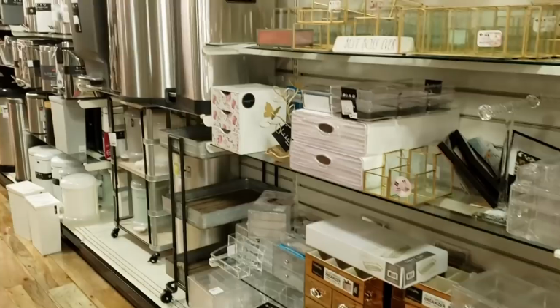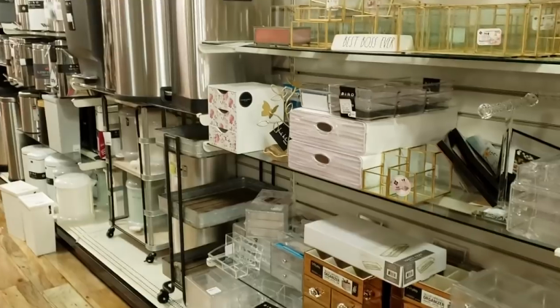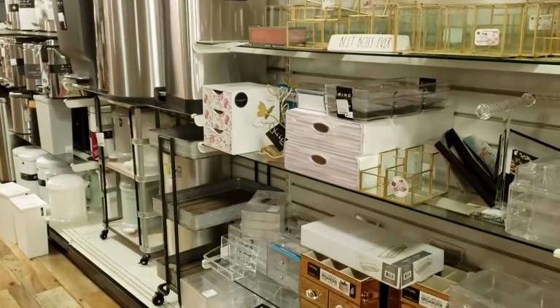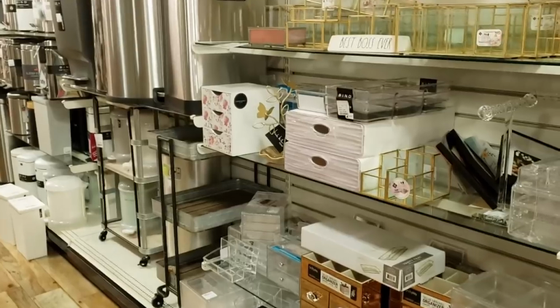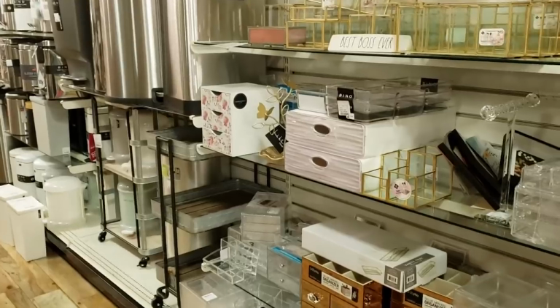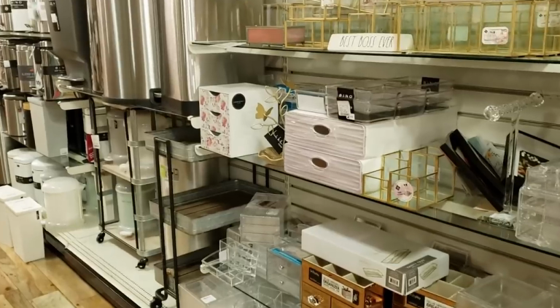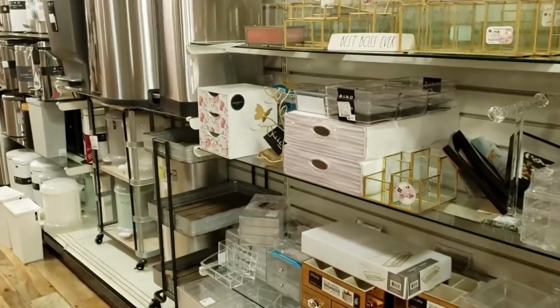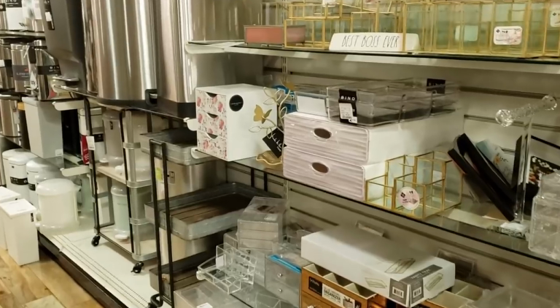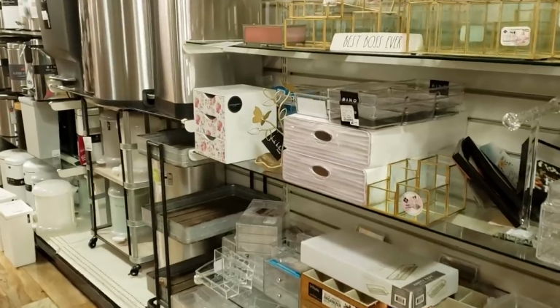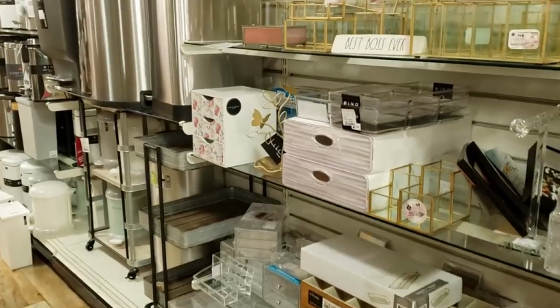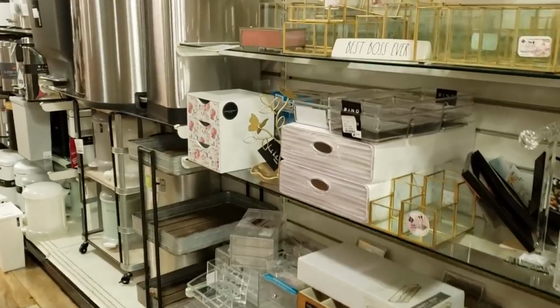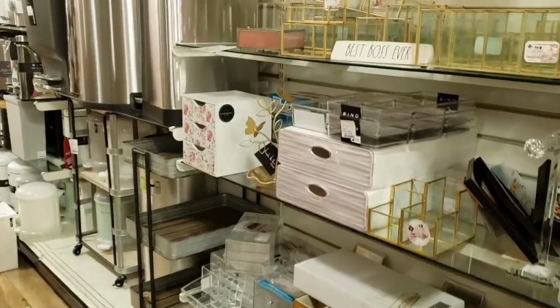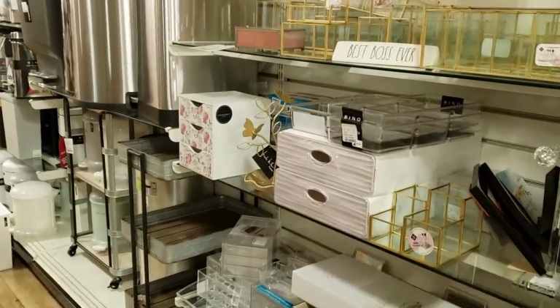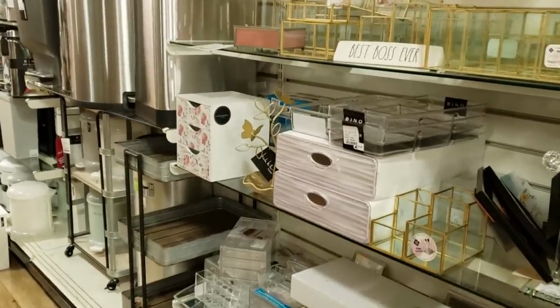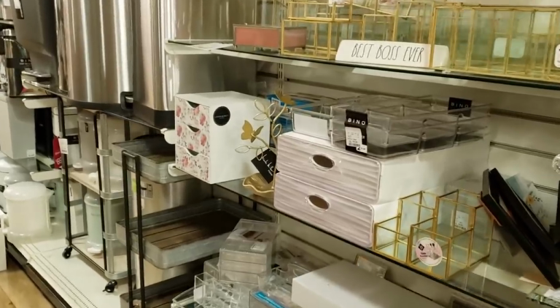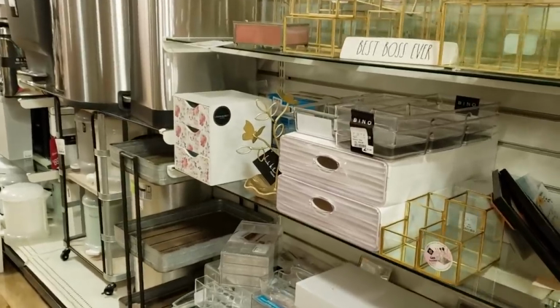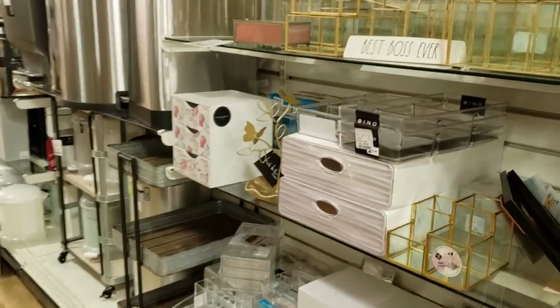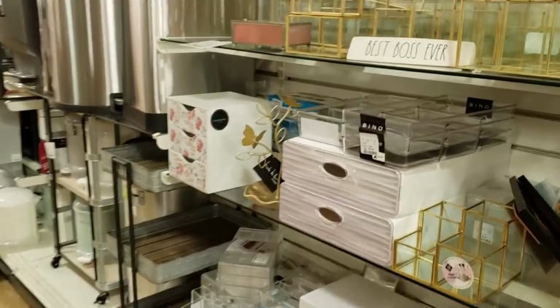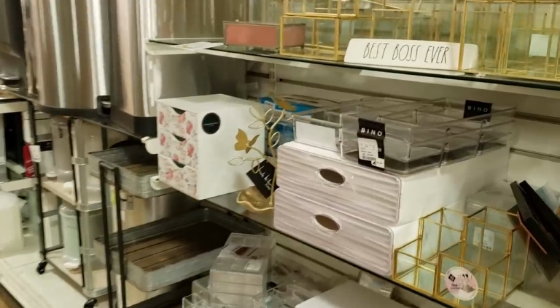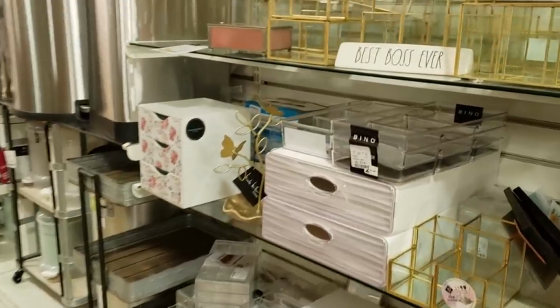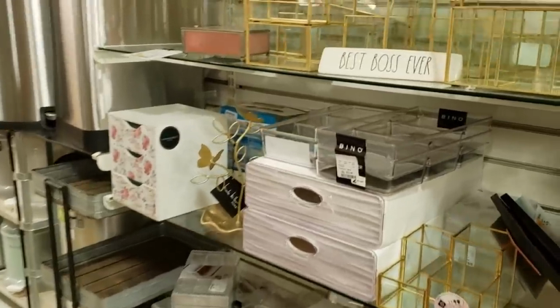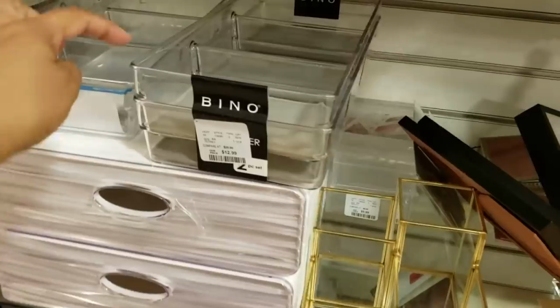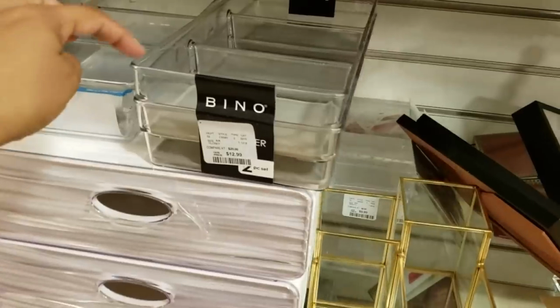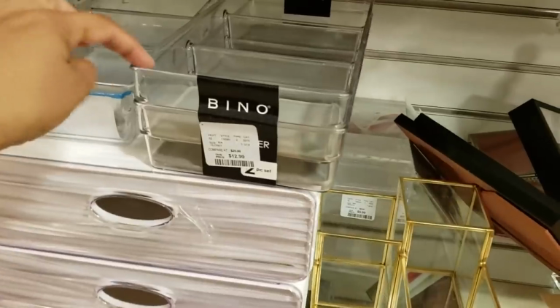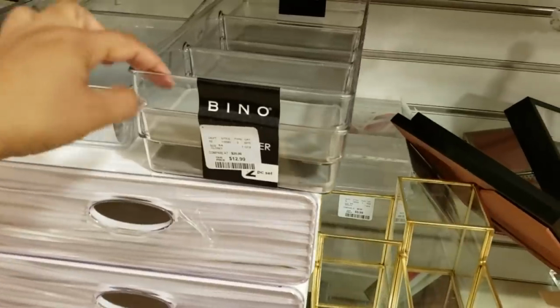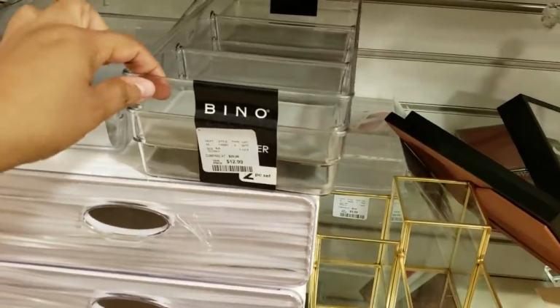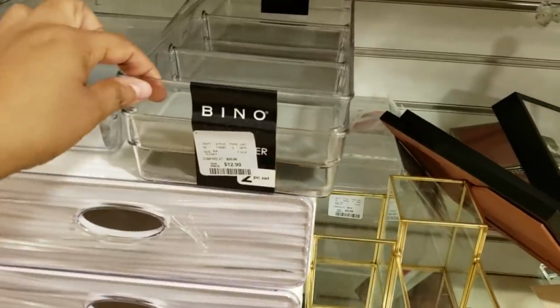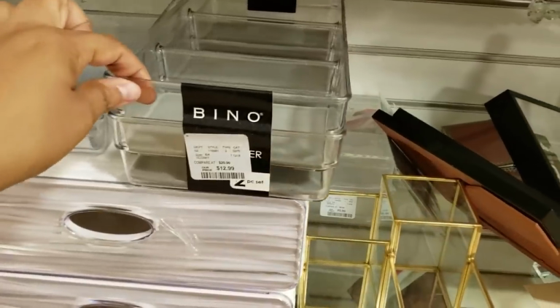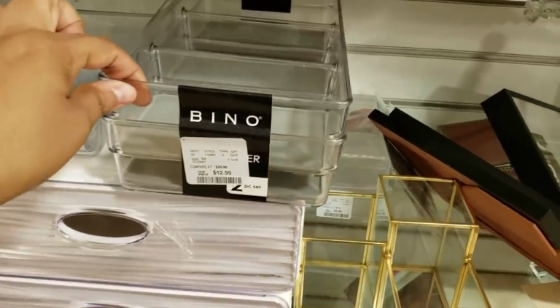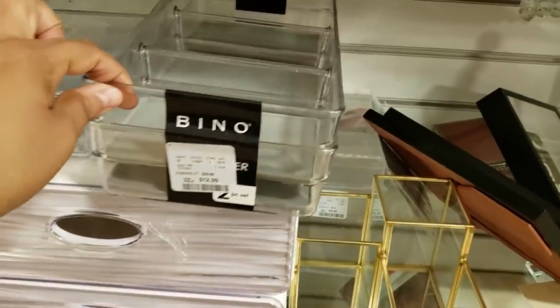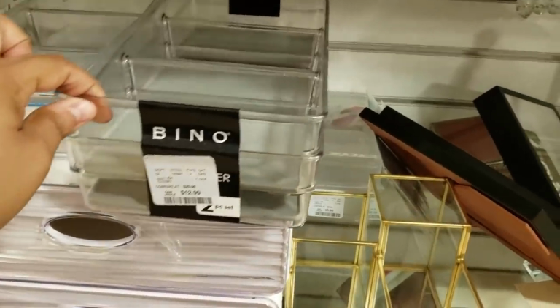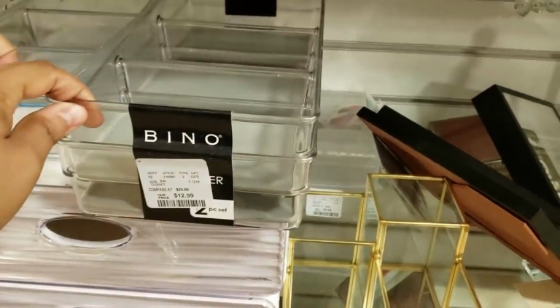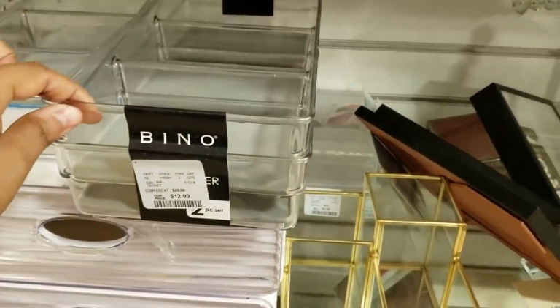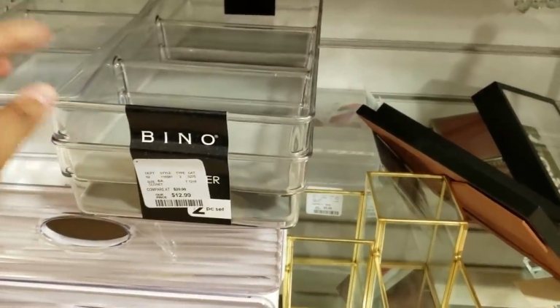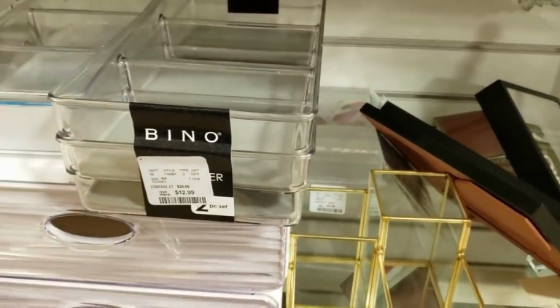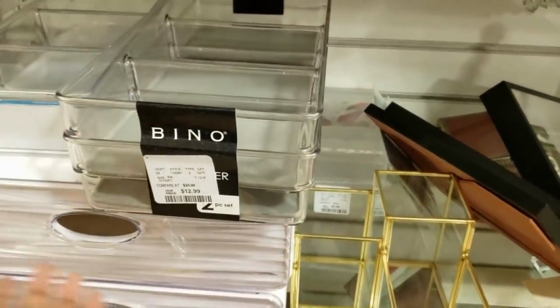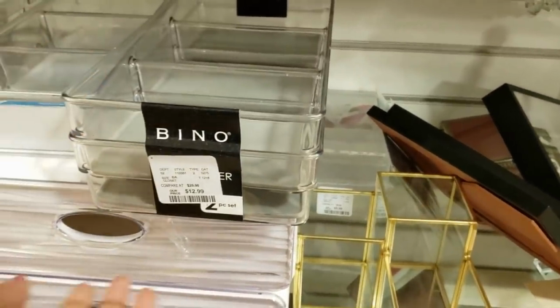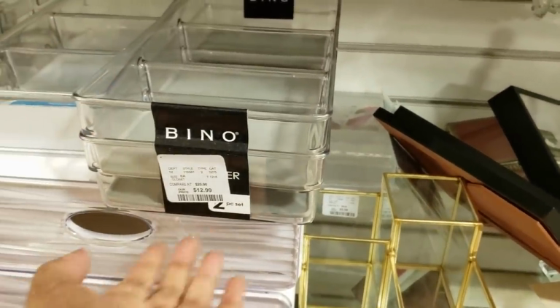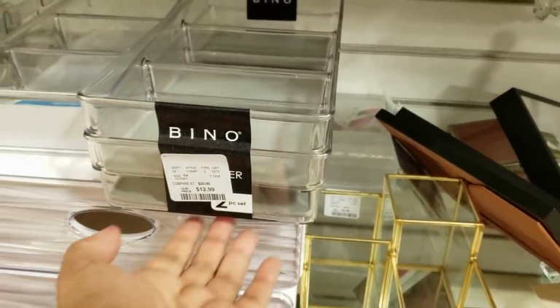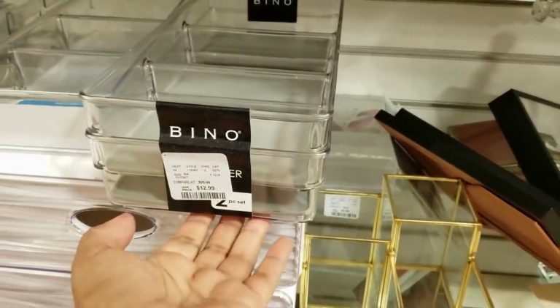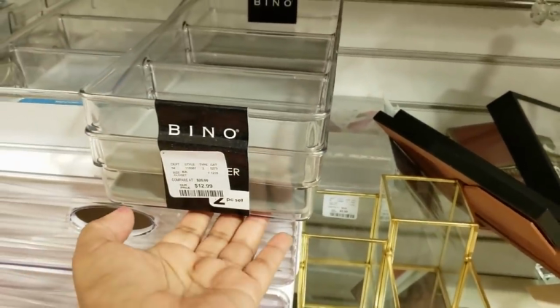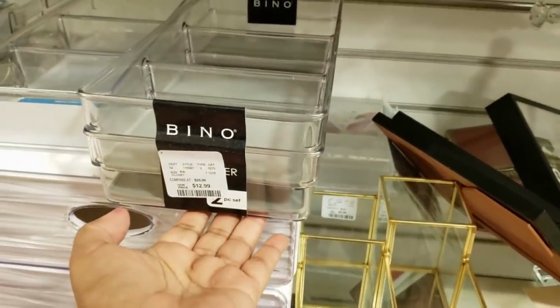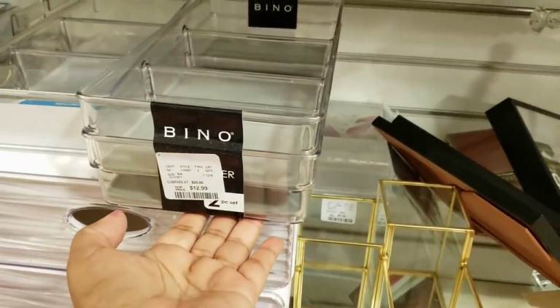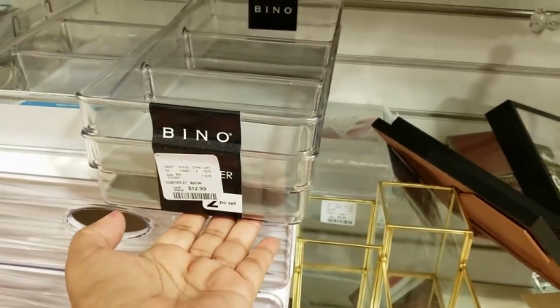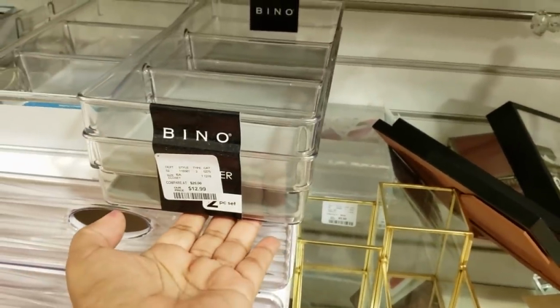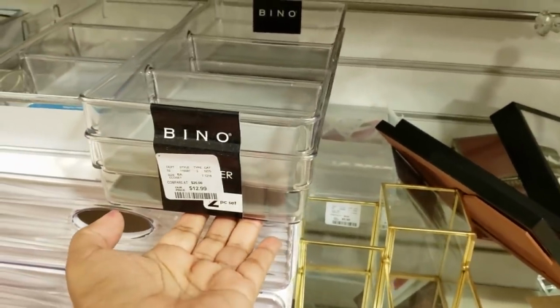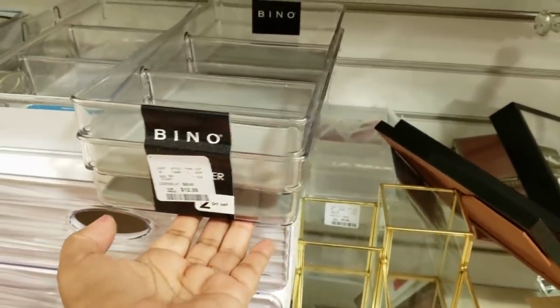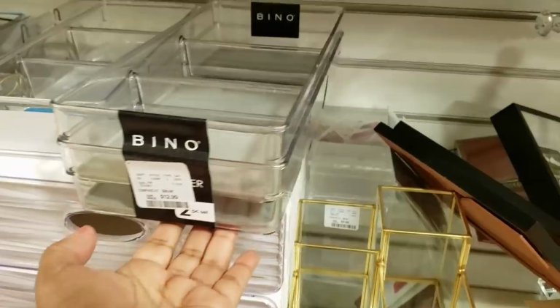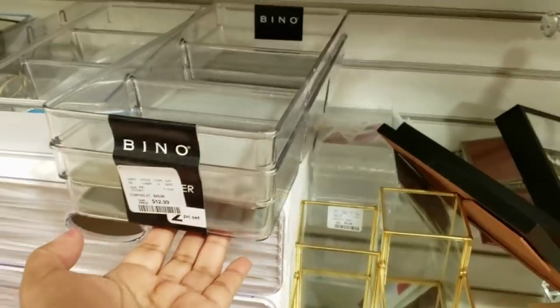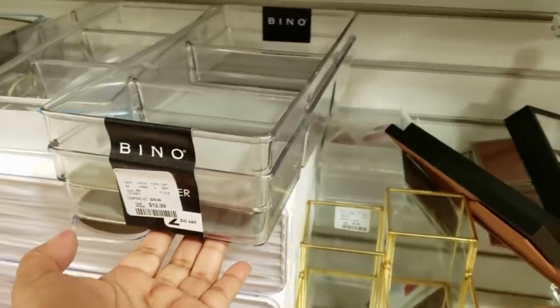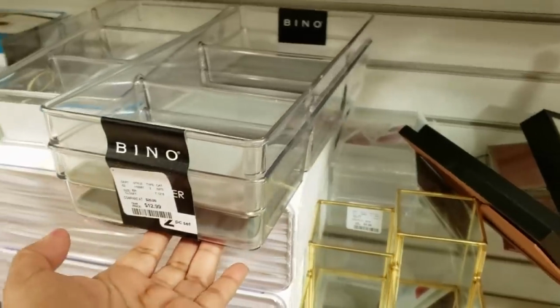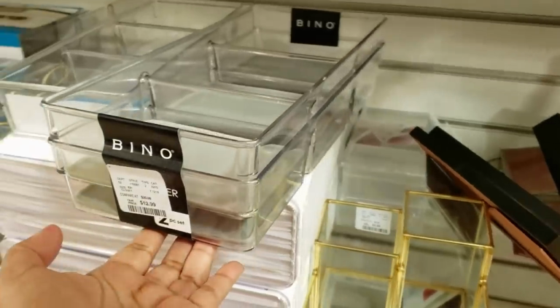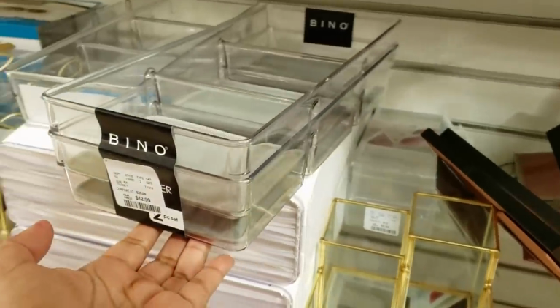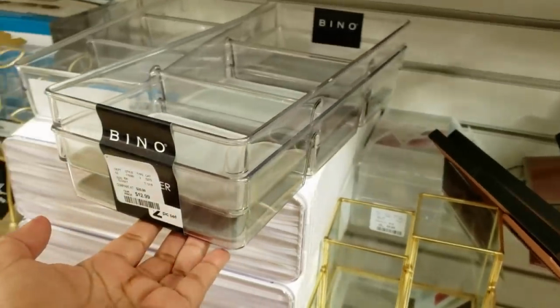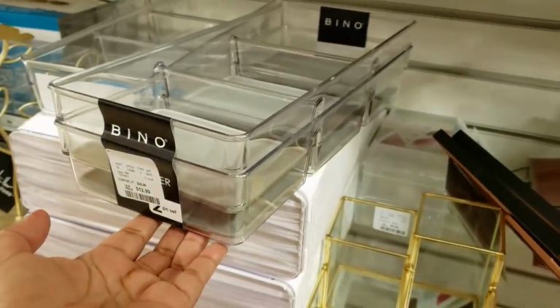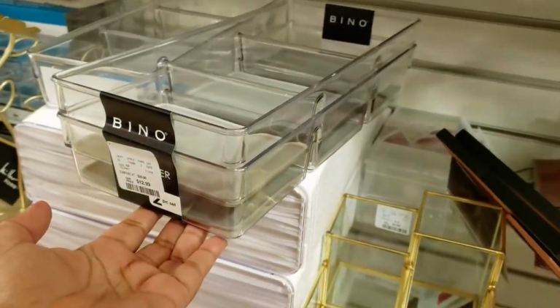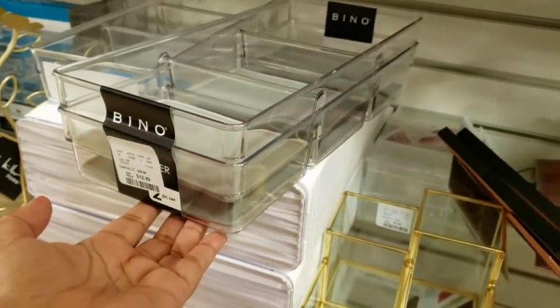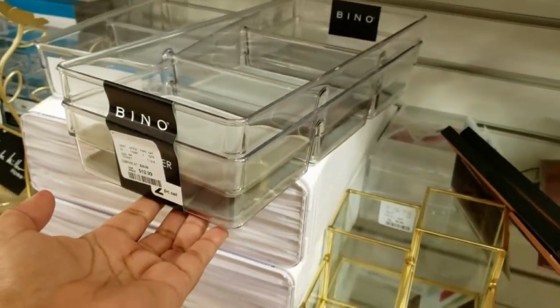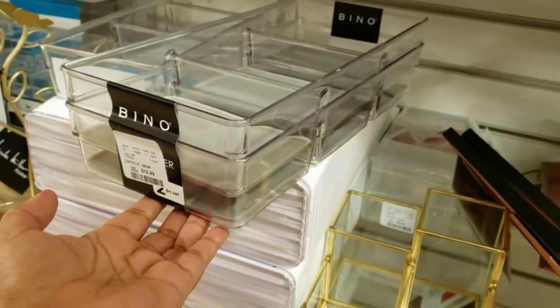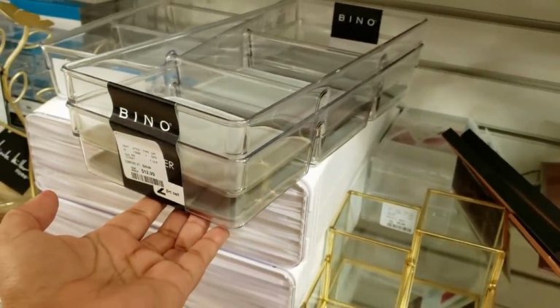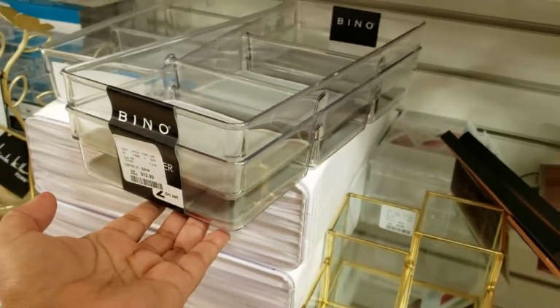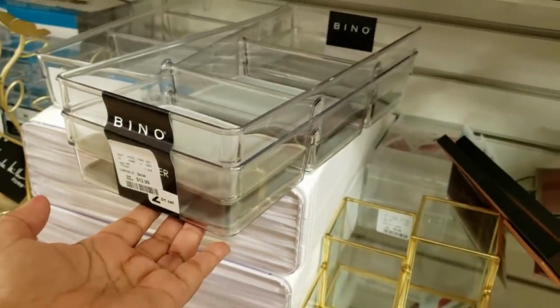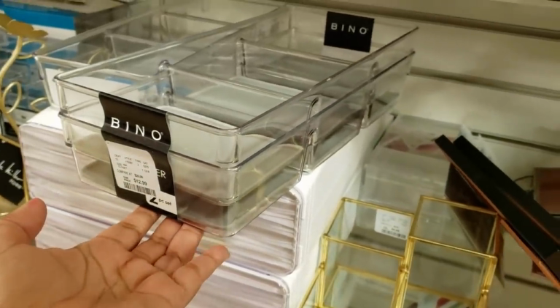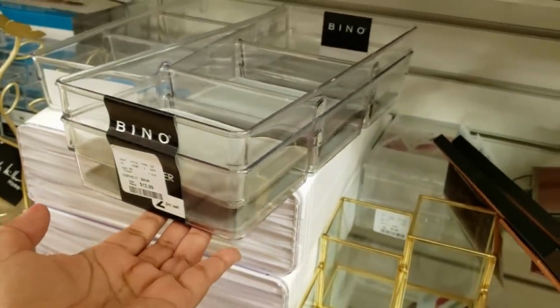Hey everybody, I made it back. A lot of these organizers — this one is going to be $12.99.